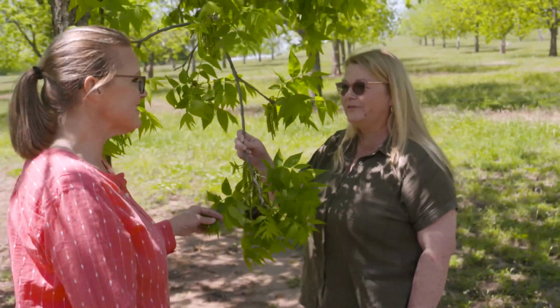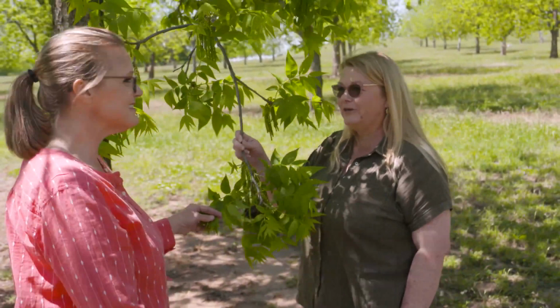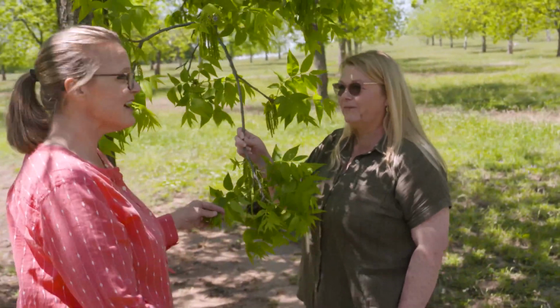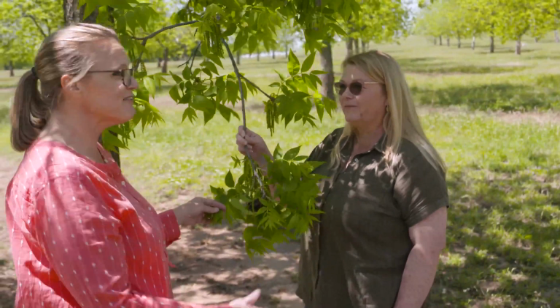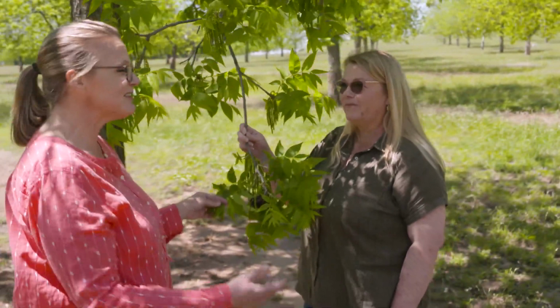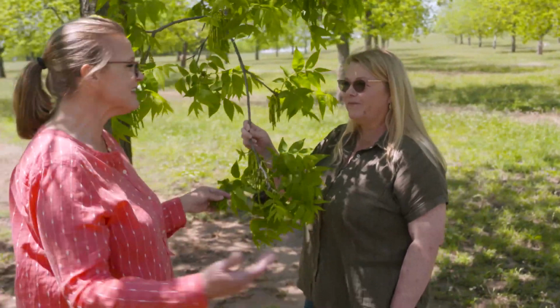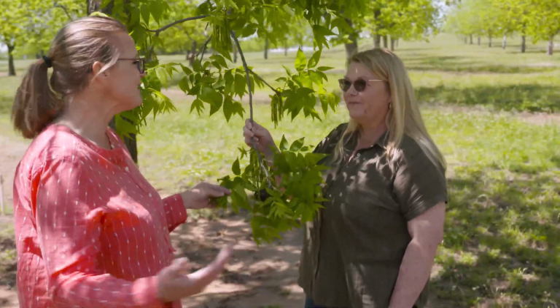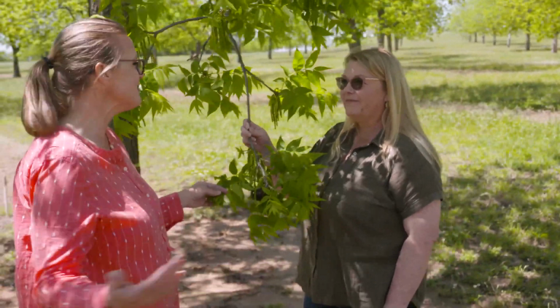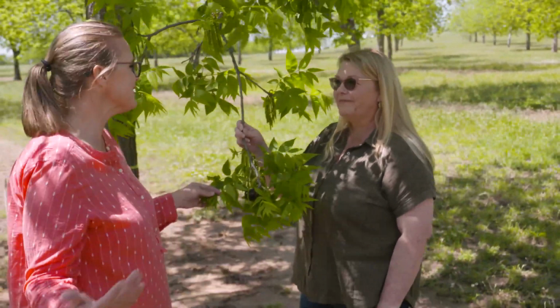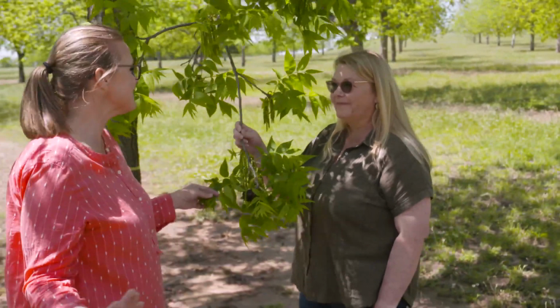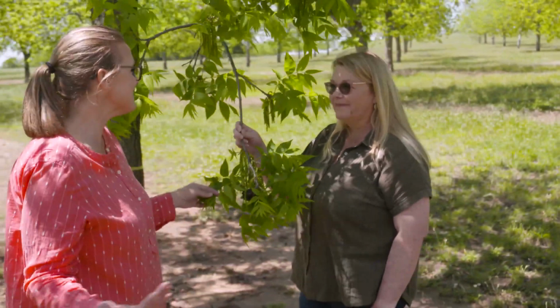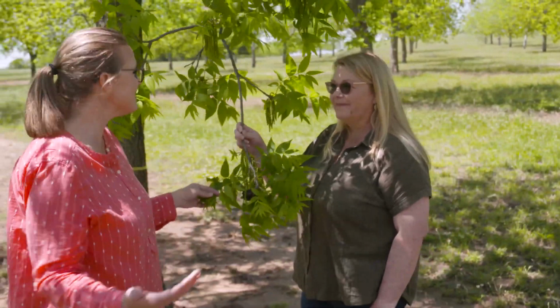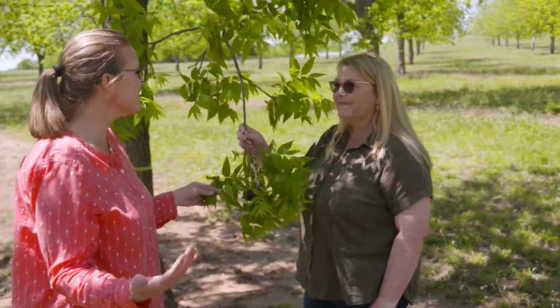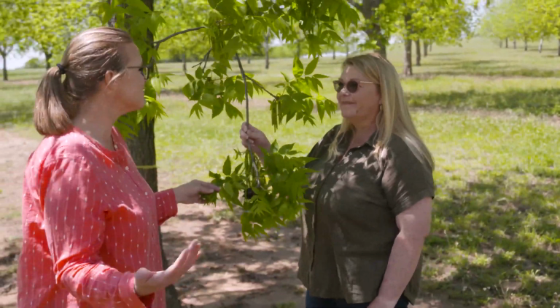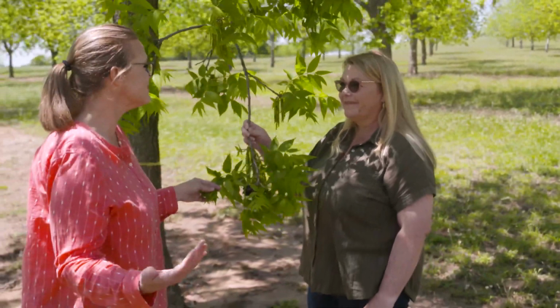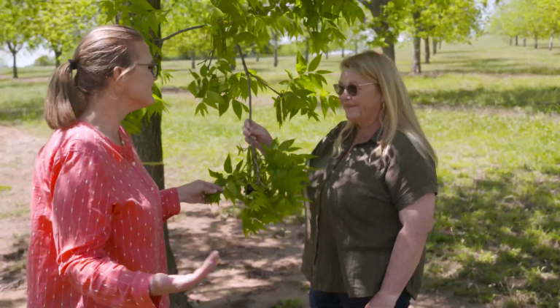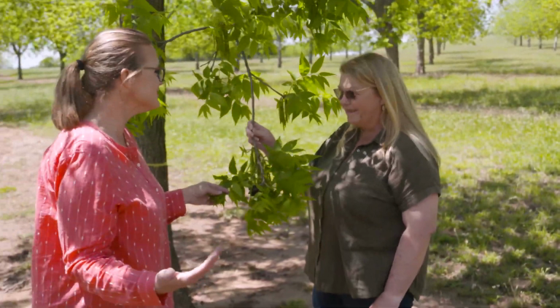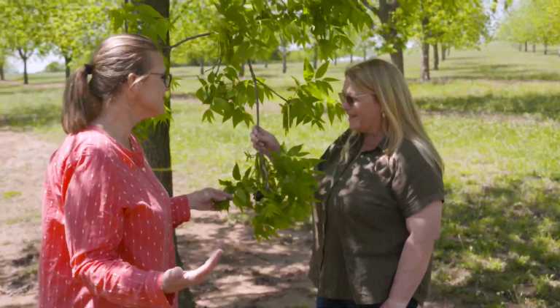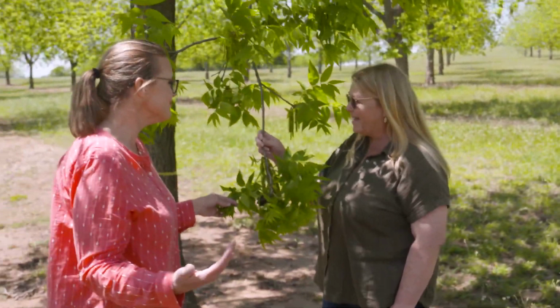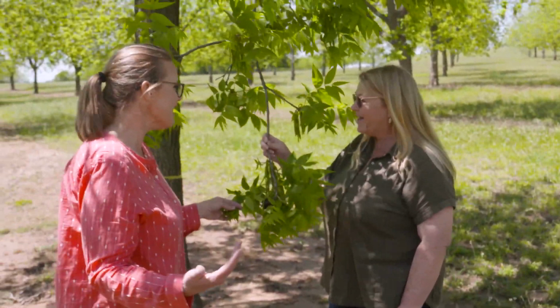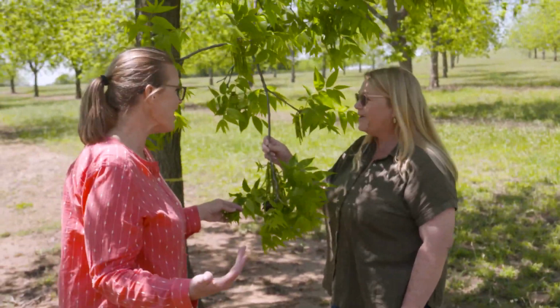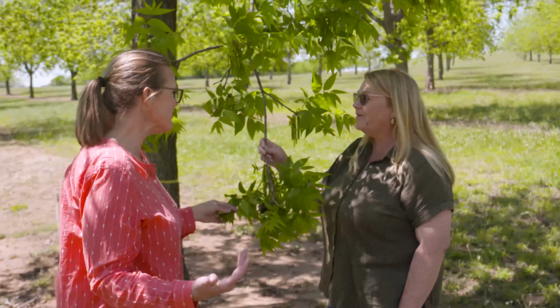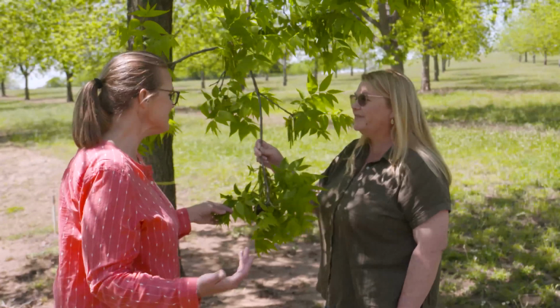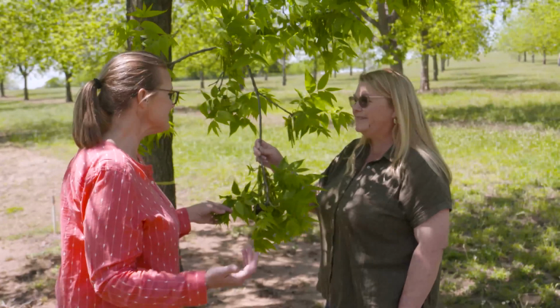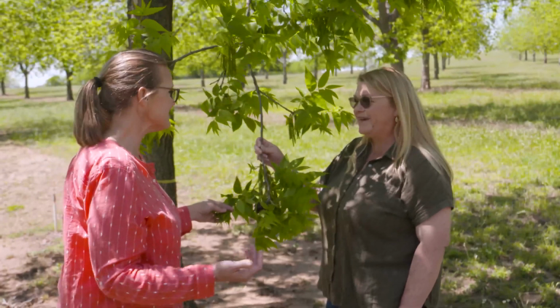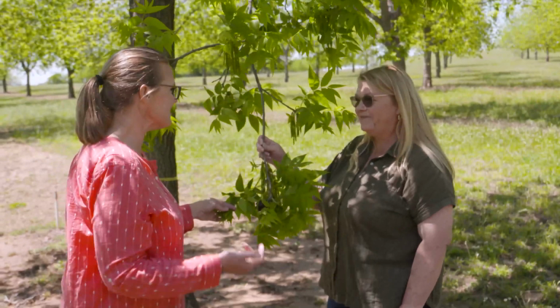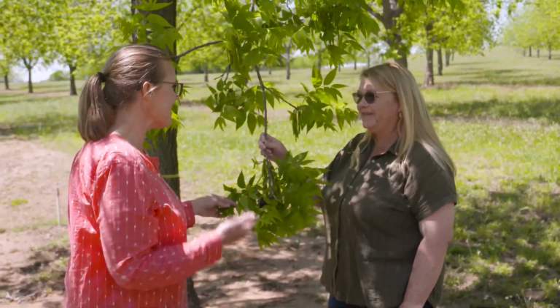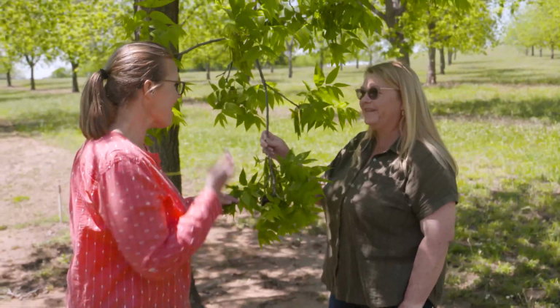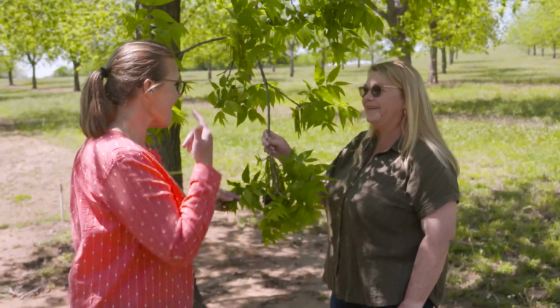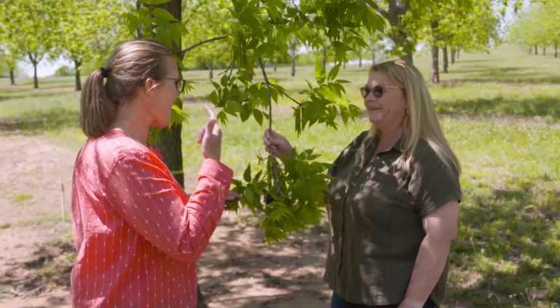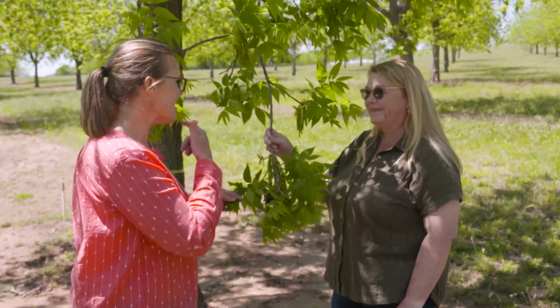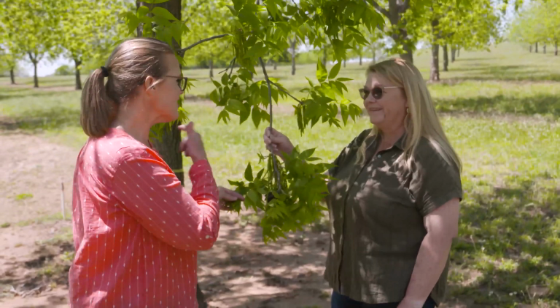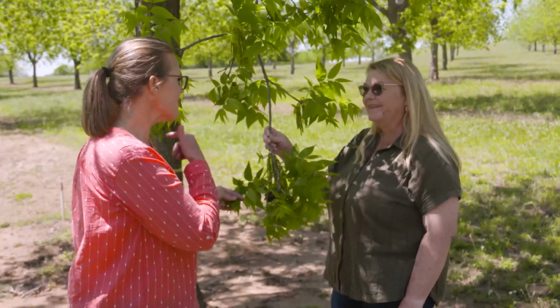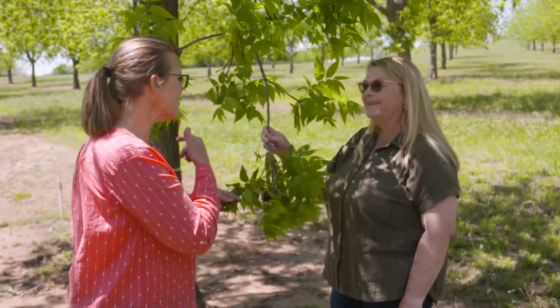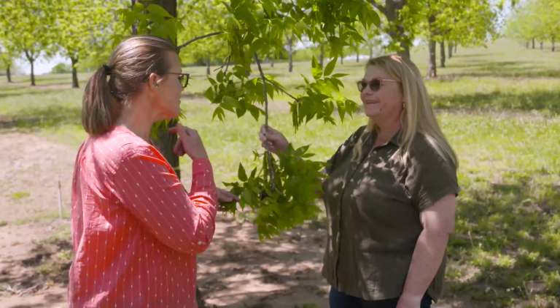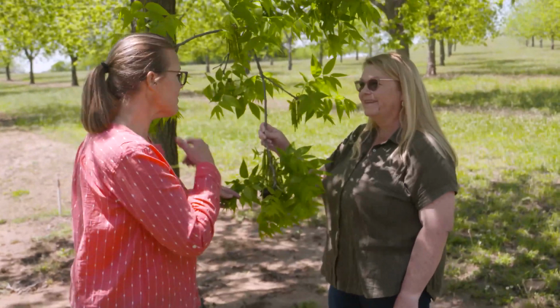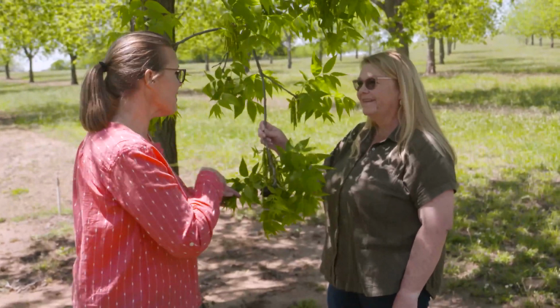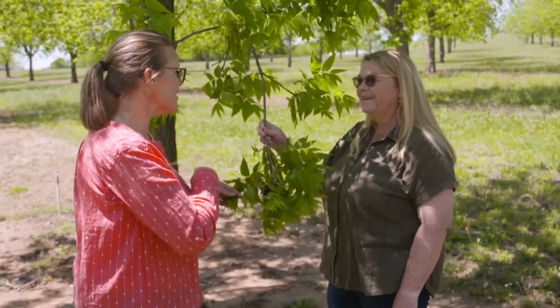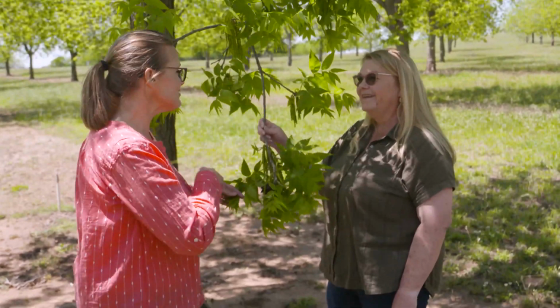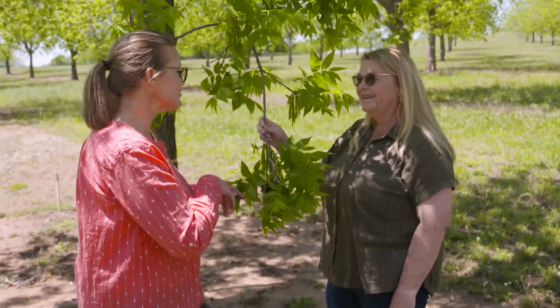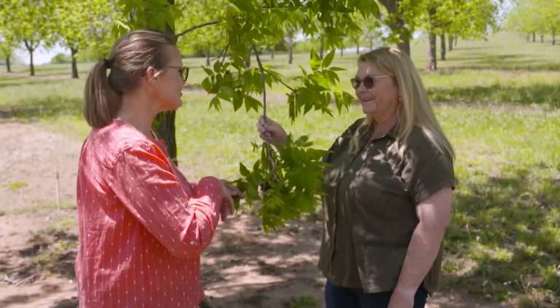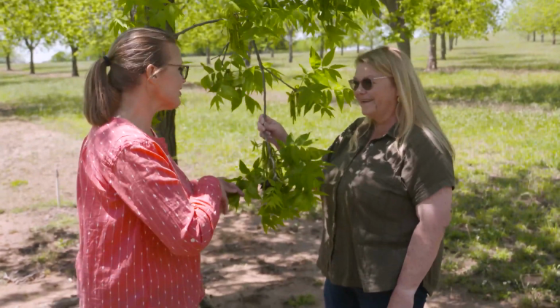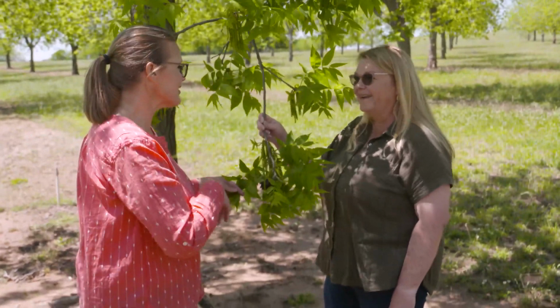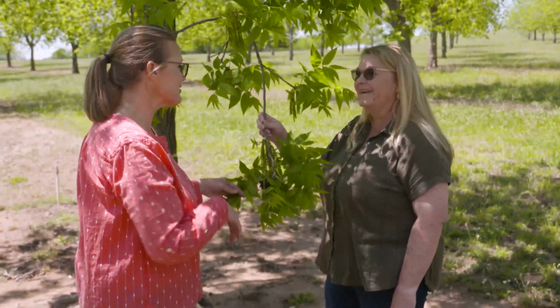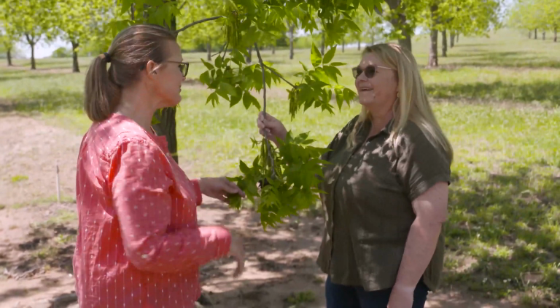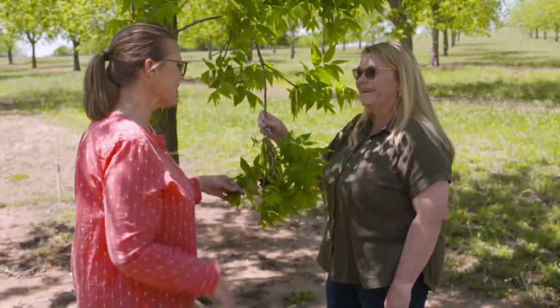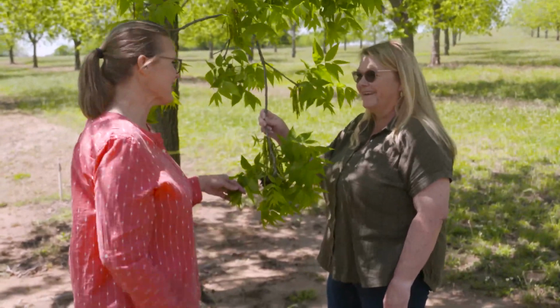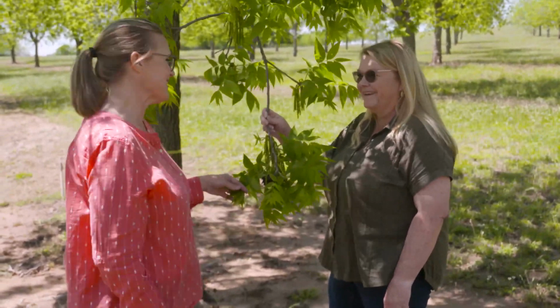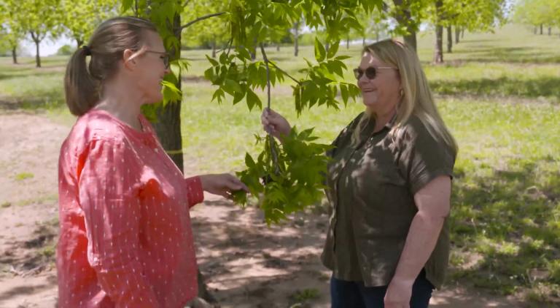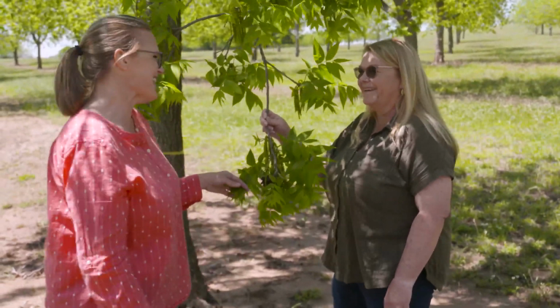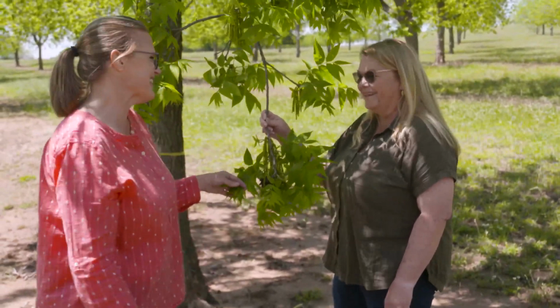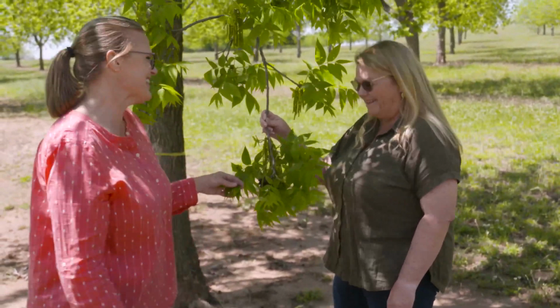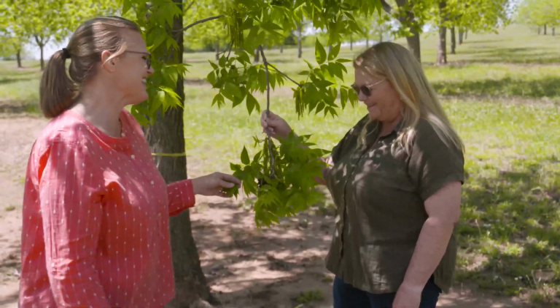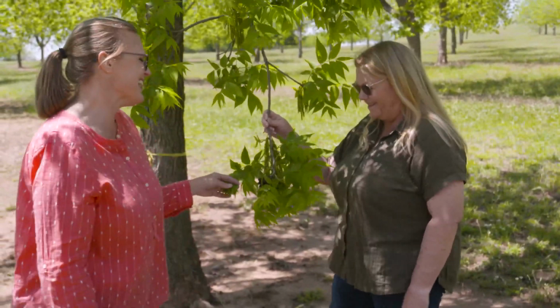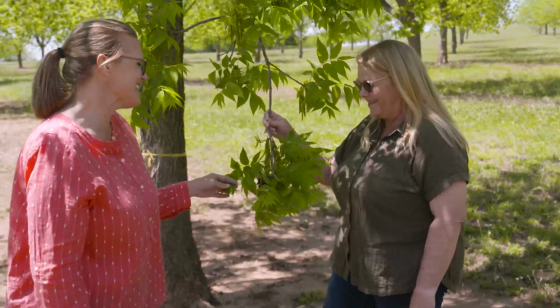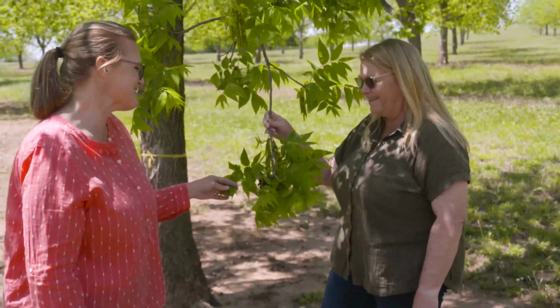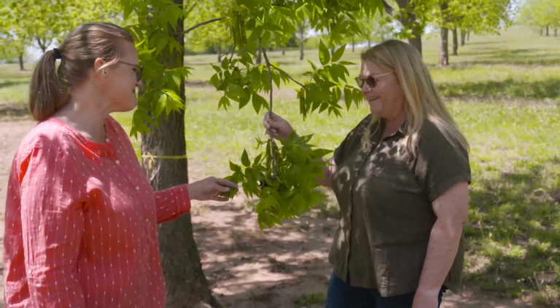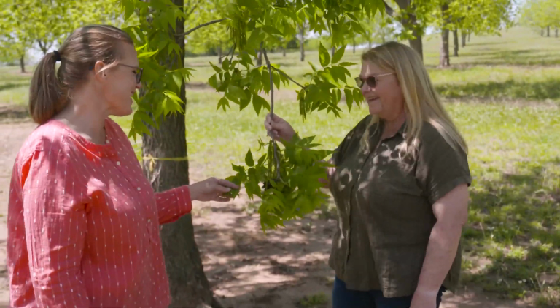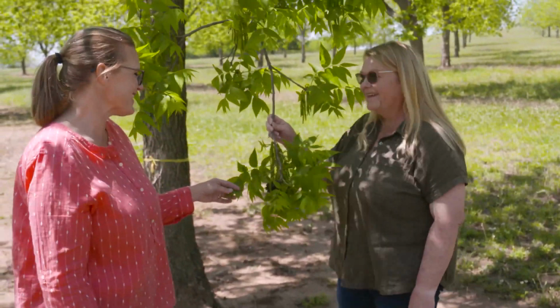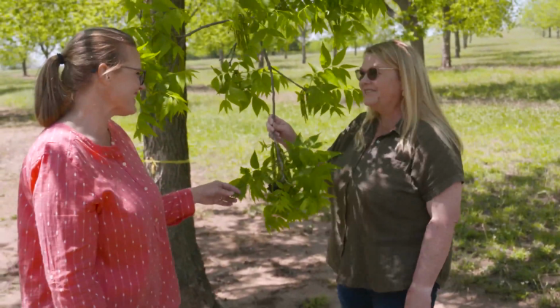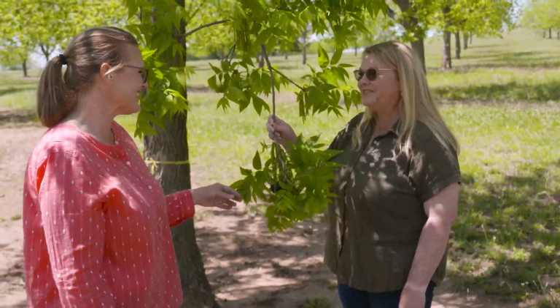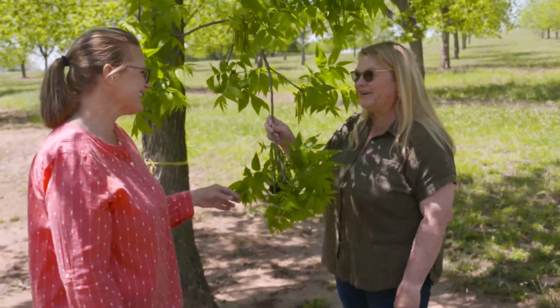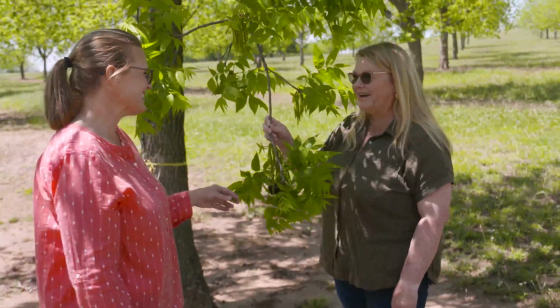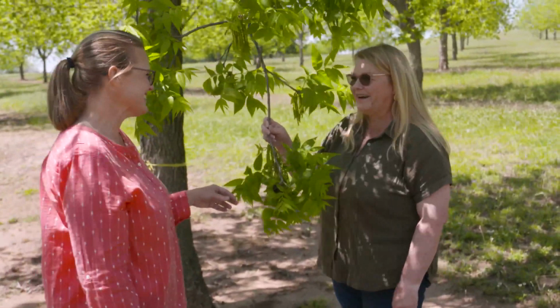Thanks for sharing this information, Becky. We are definitely in a field of flowers — now I know why my eyes are starting to water!